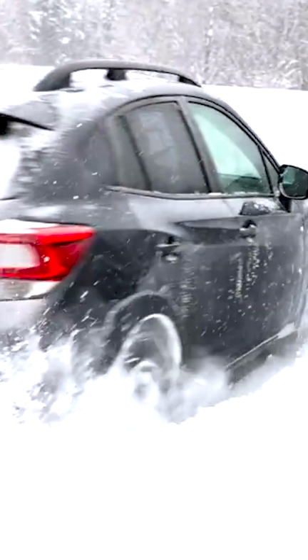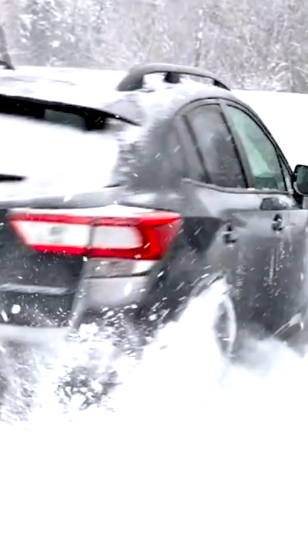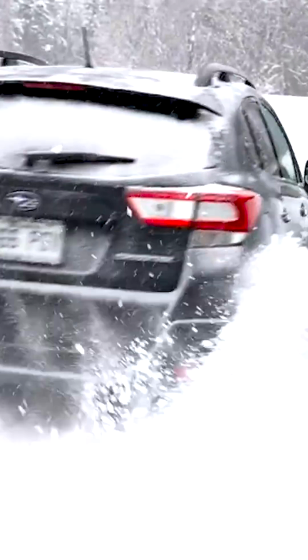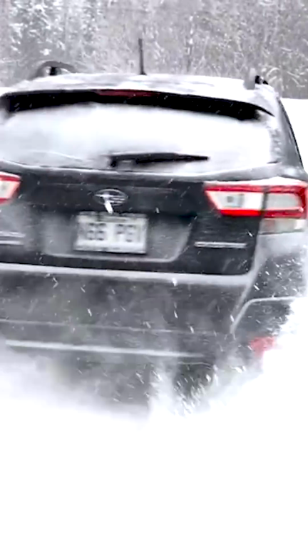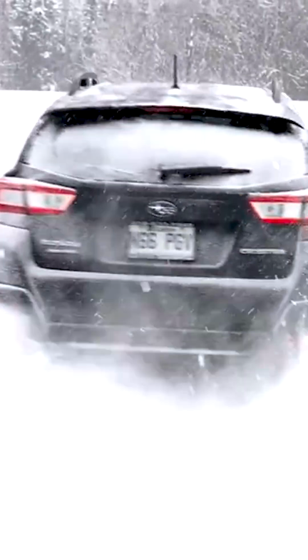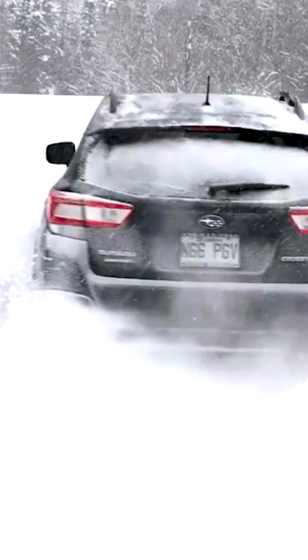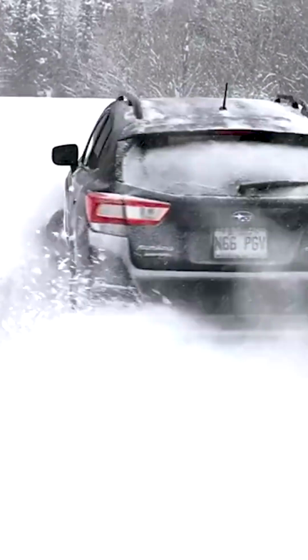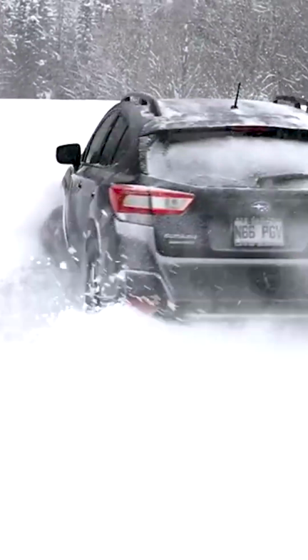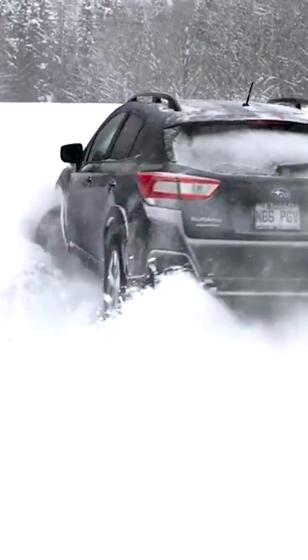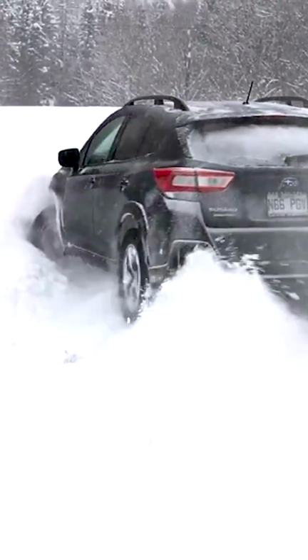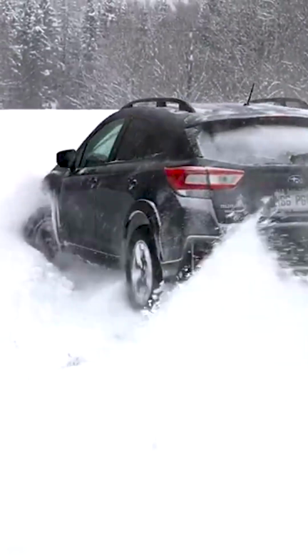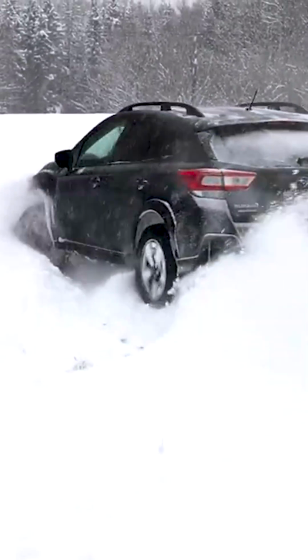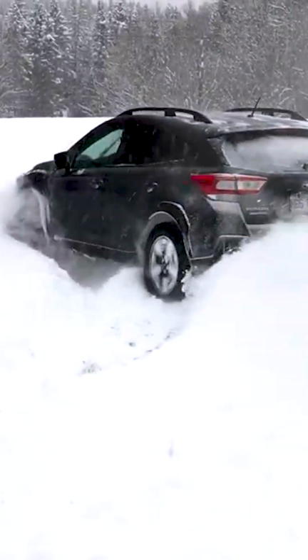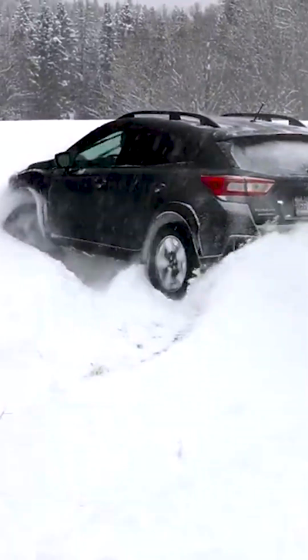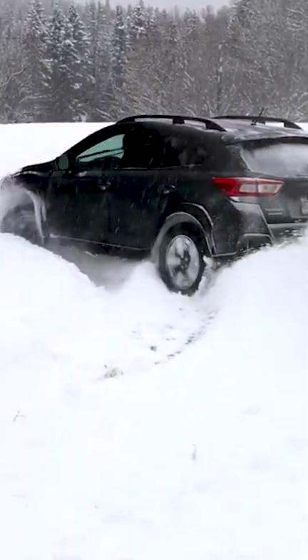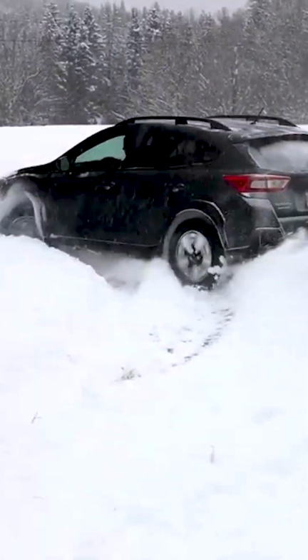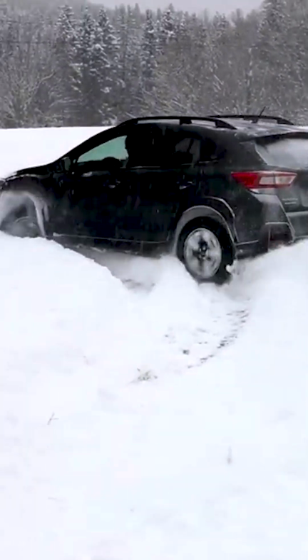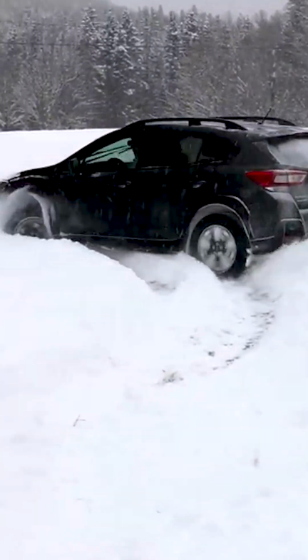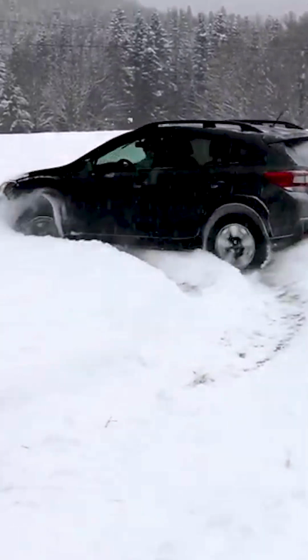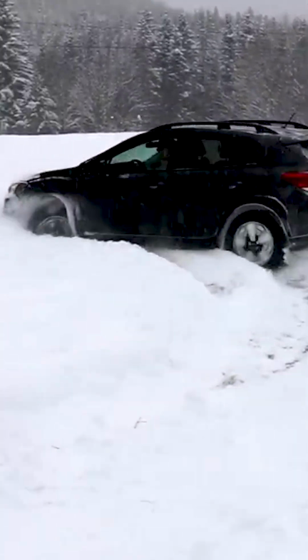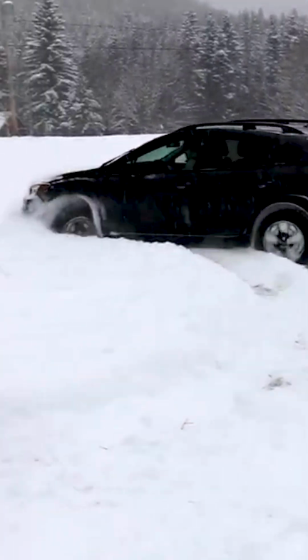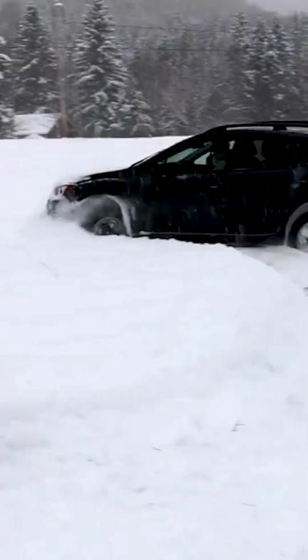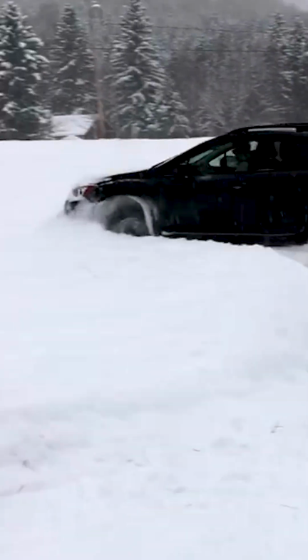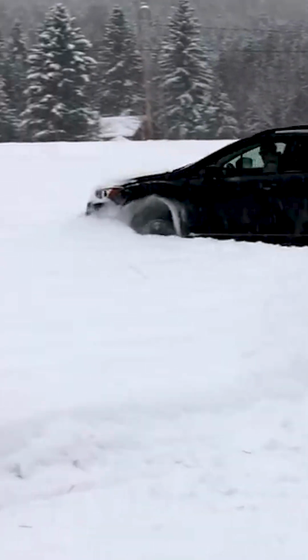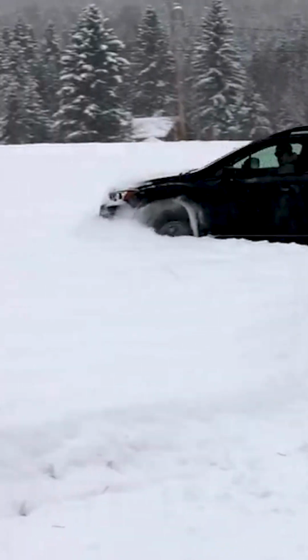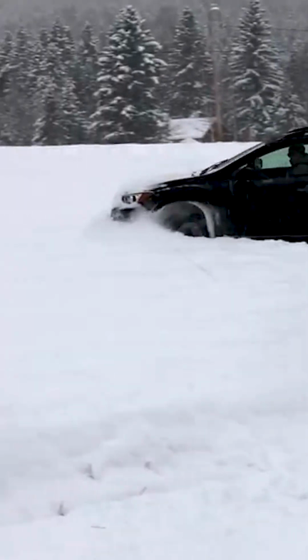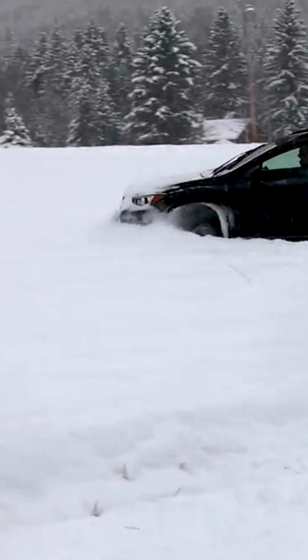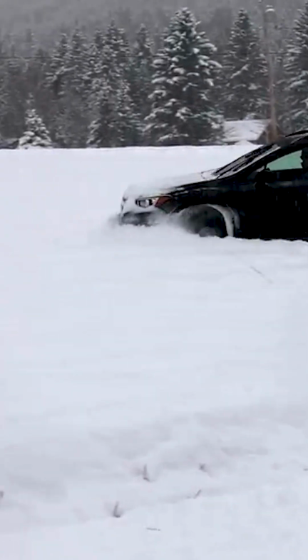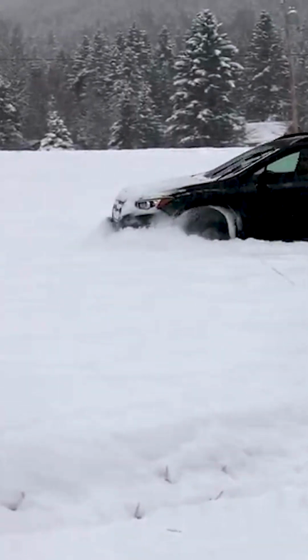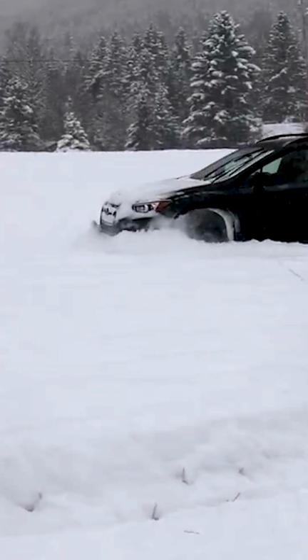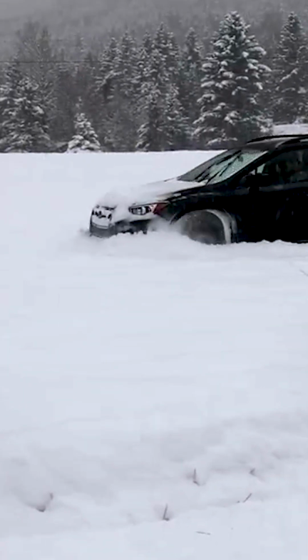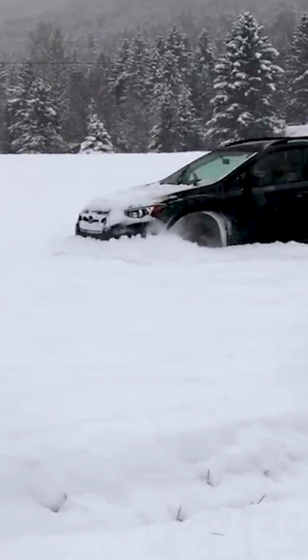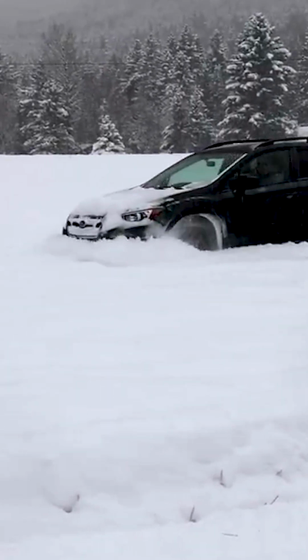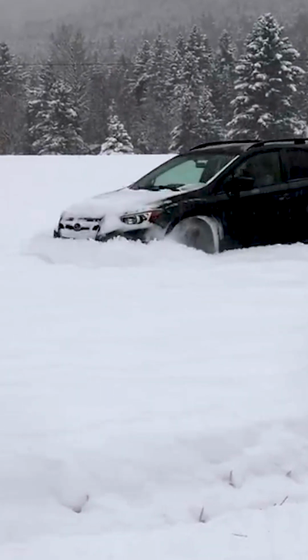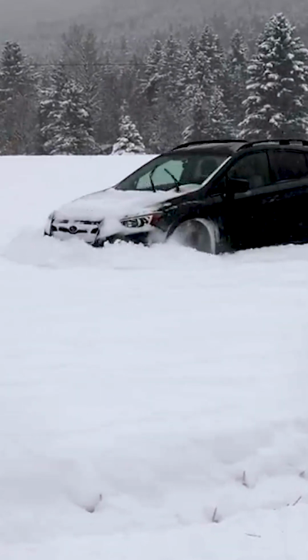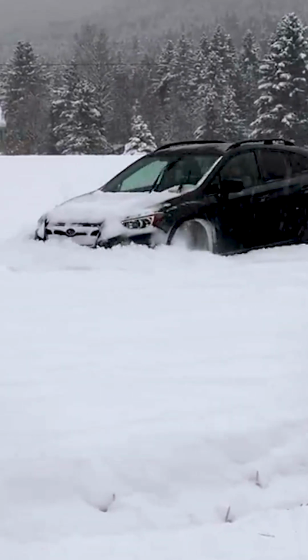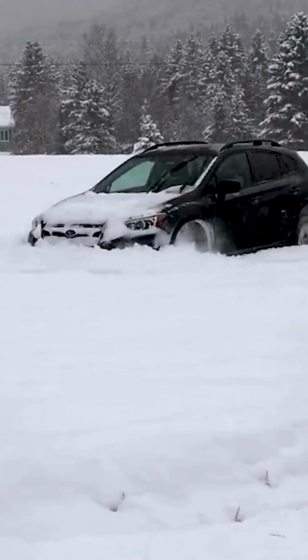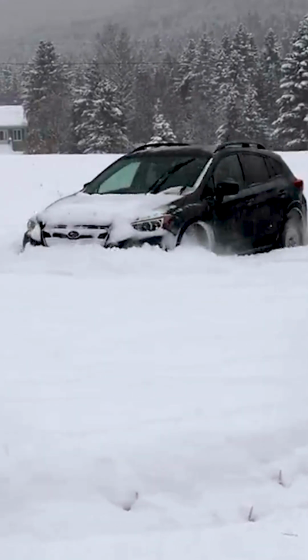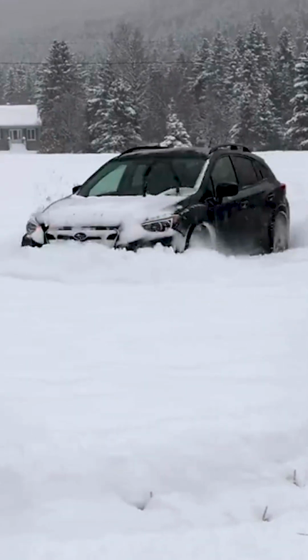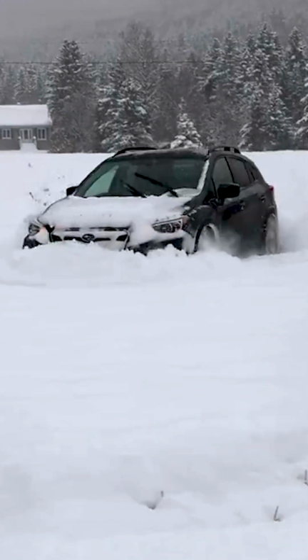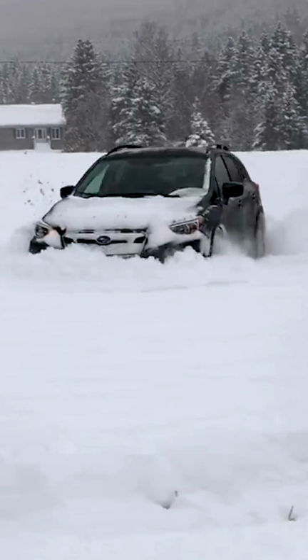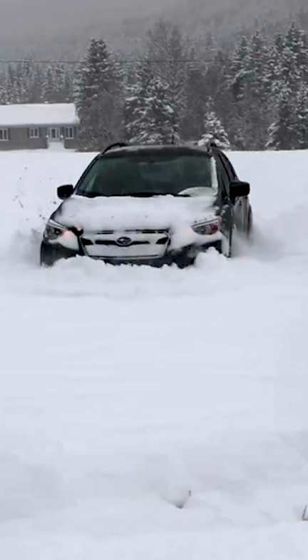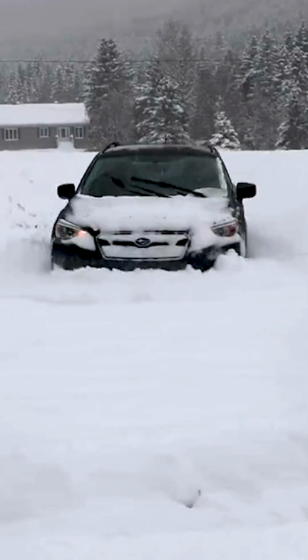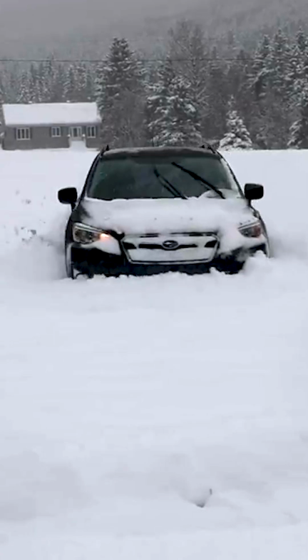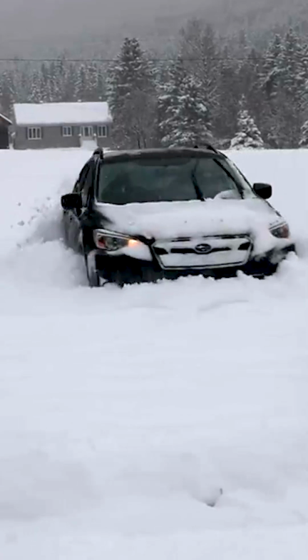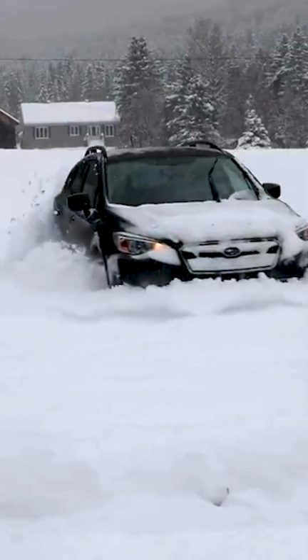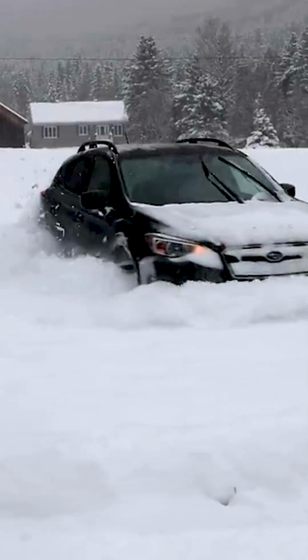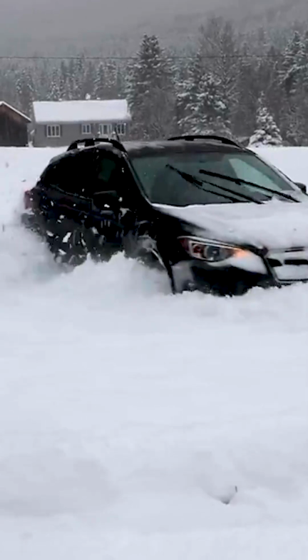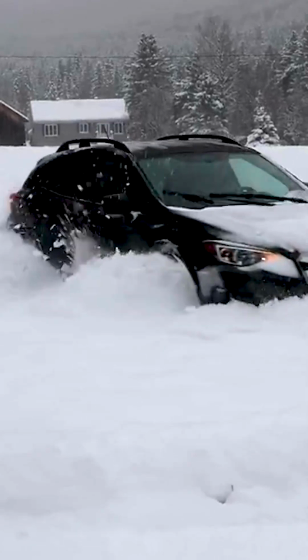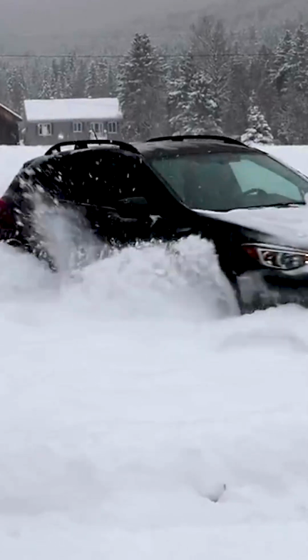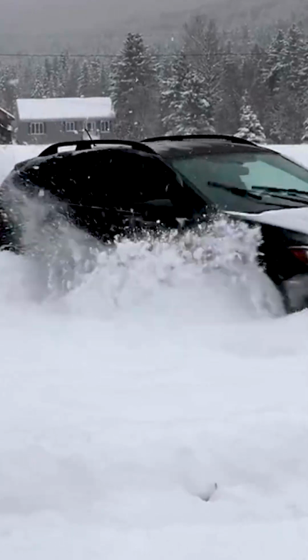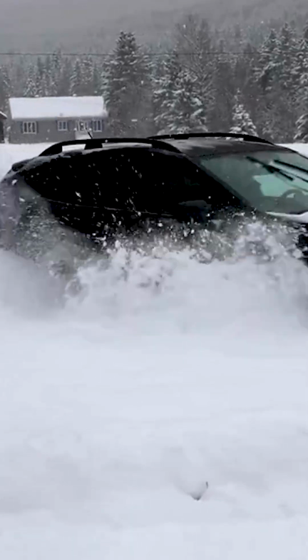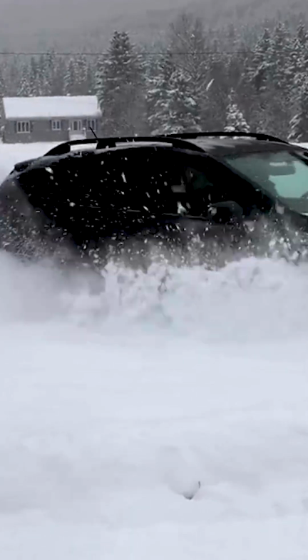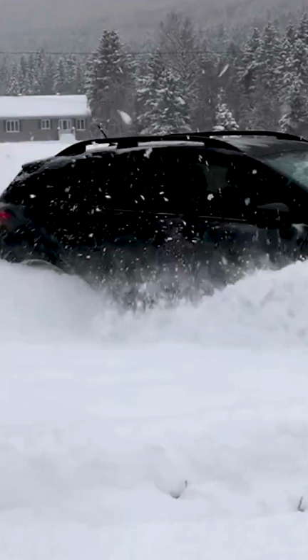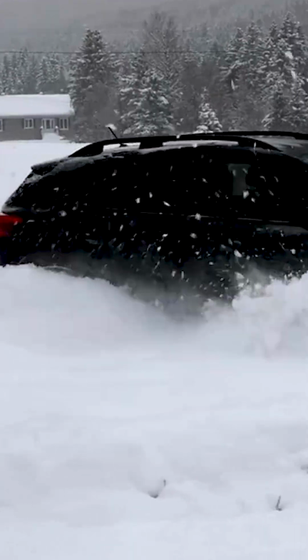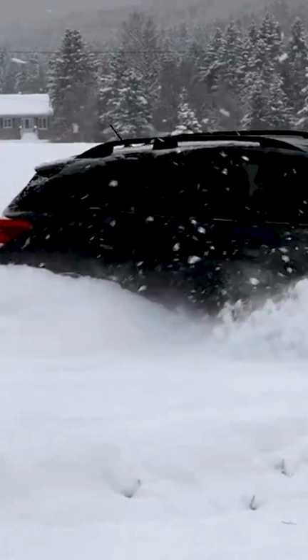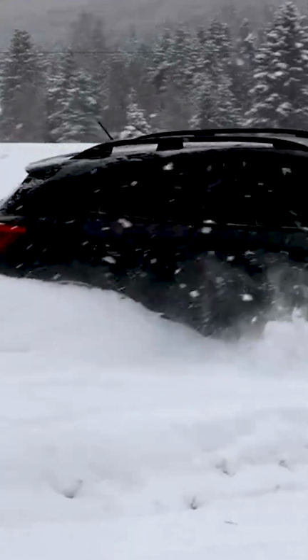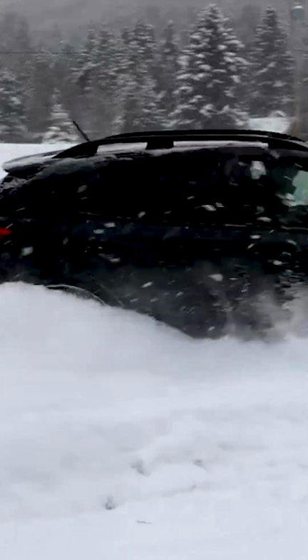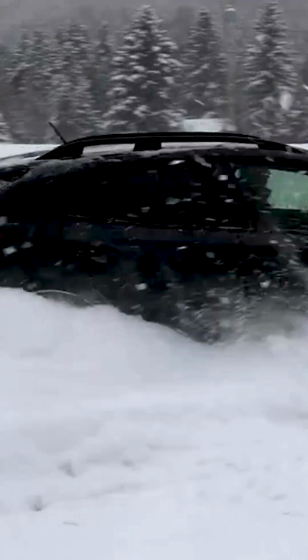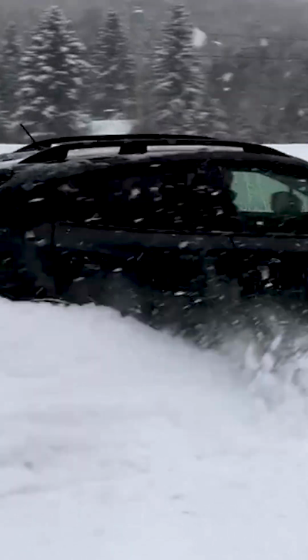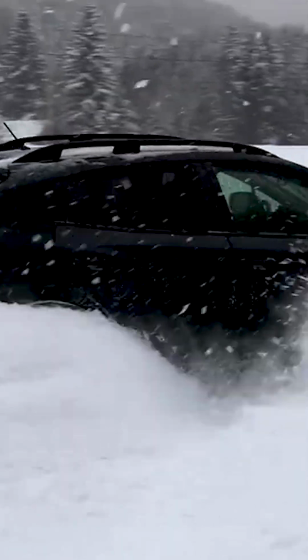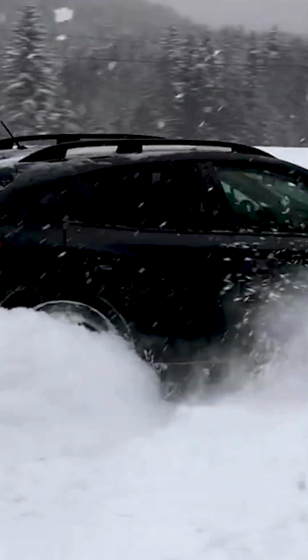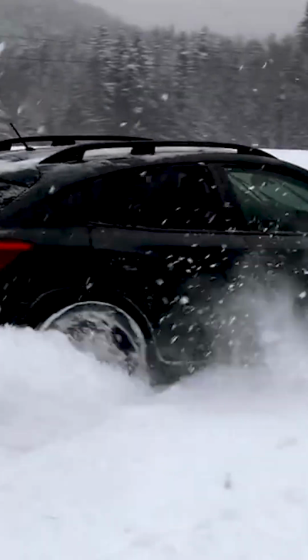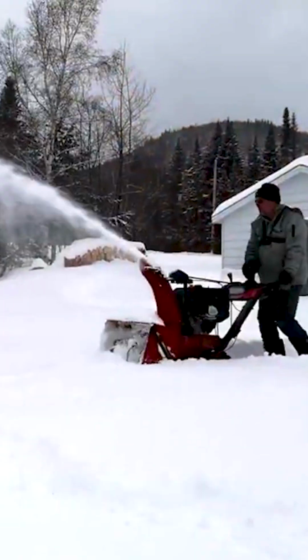Winter — such a wonderful time. And what really matters is what you're going to use to clear your snow.